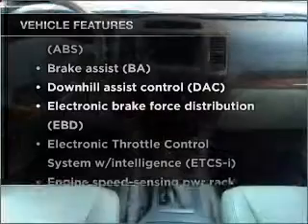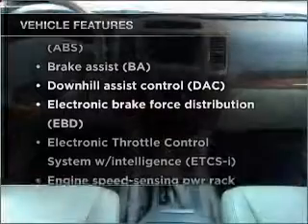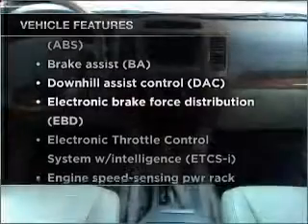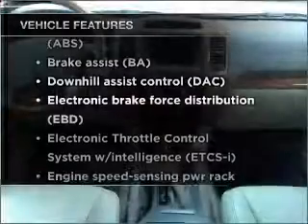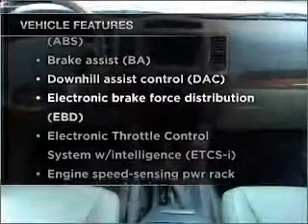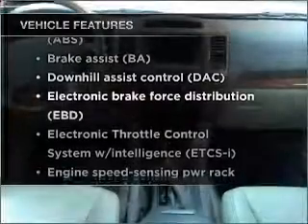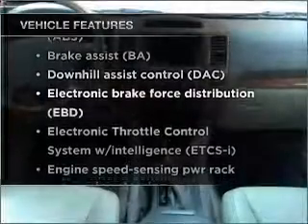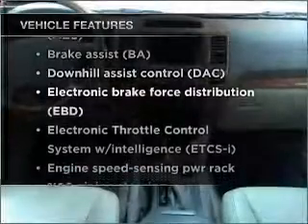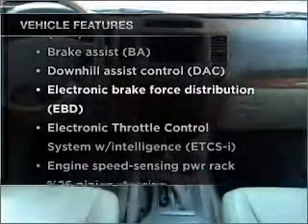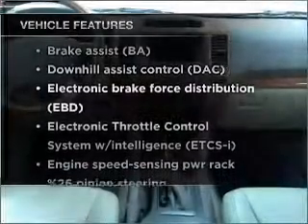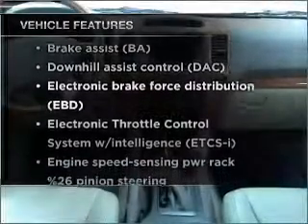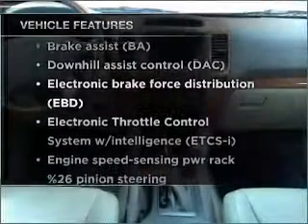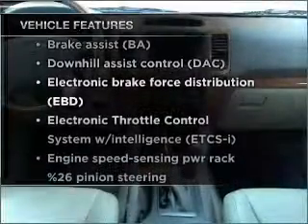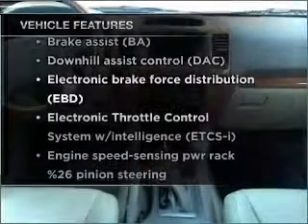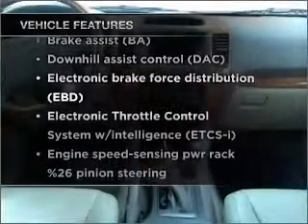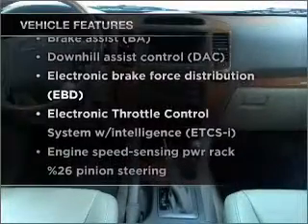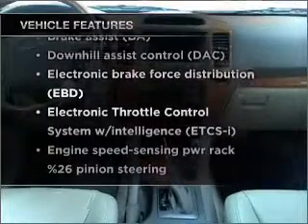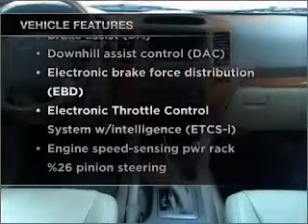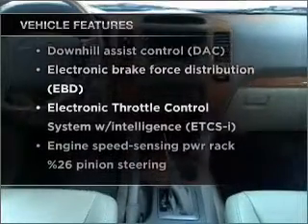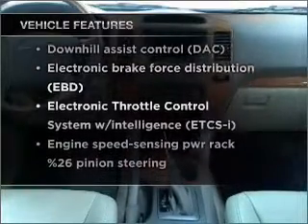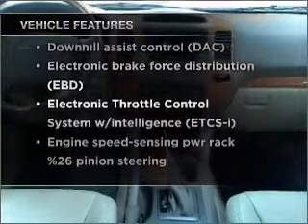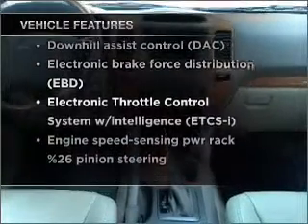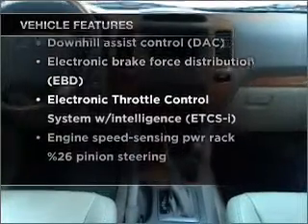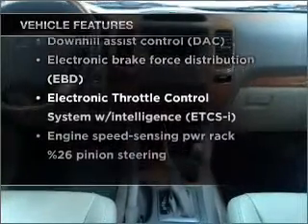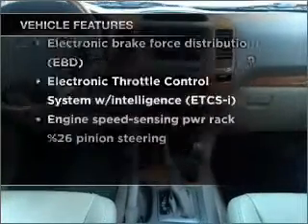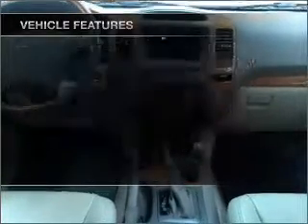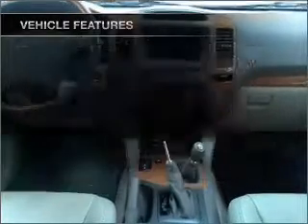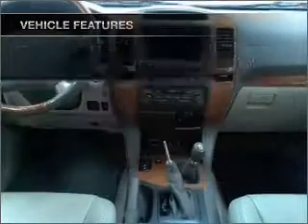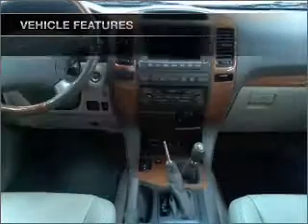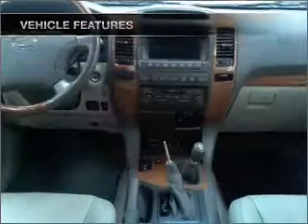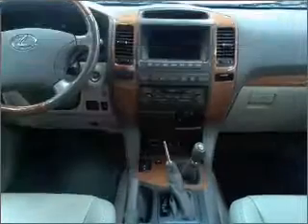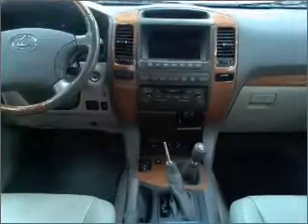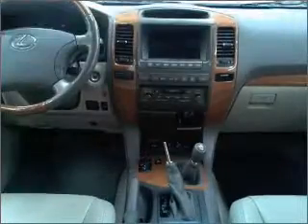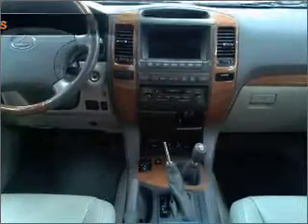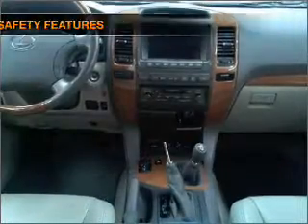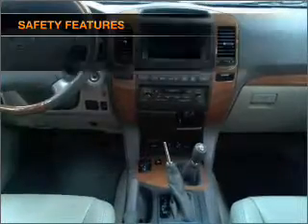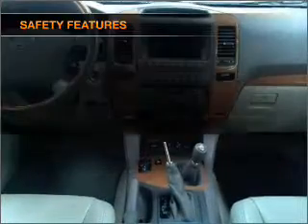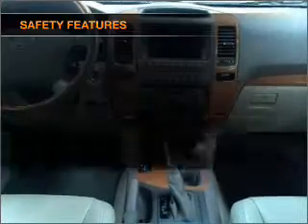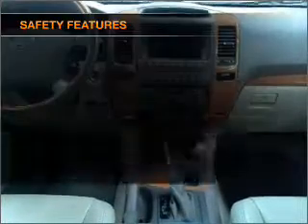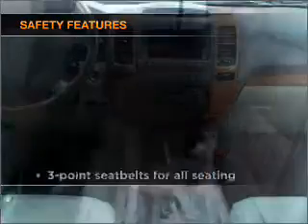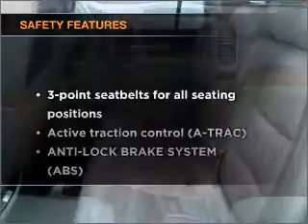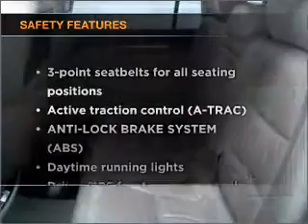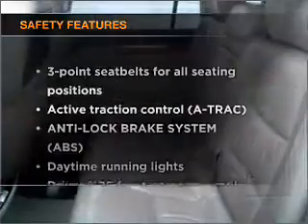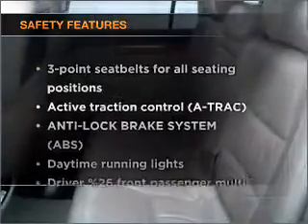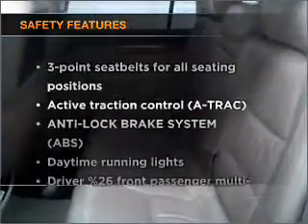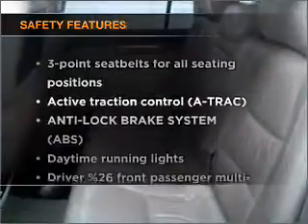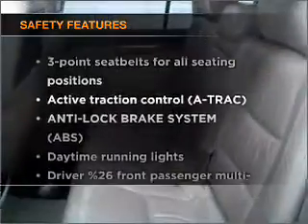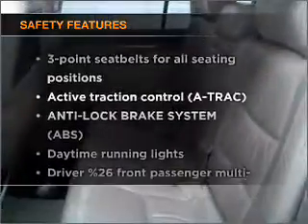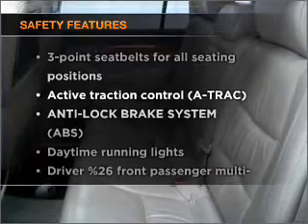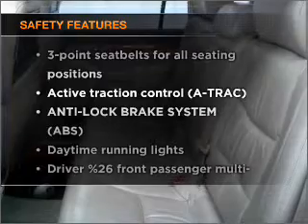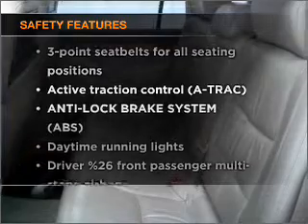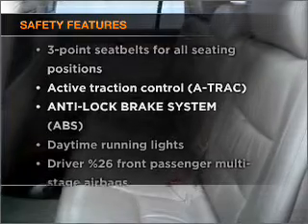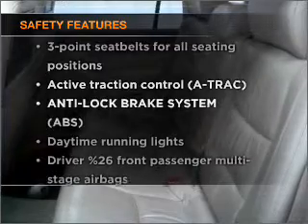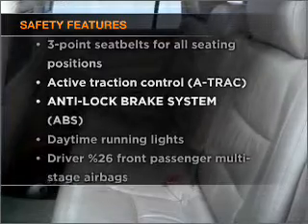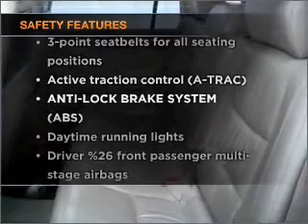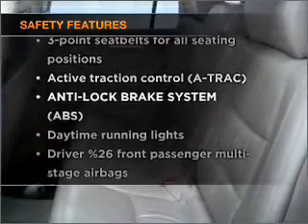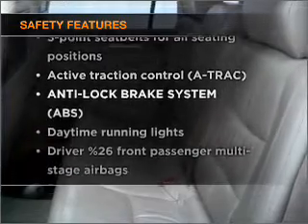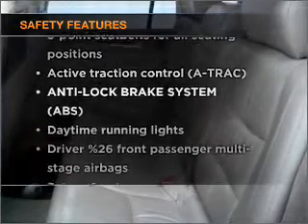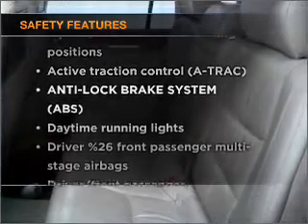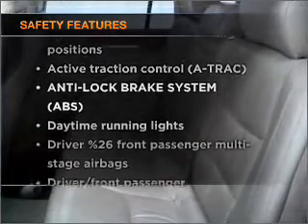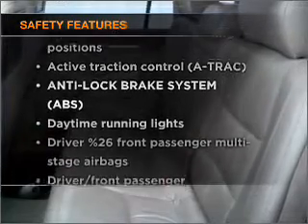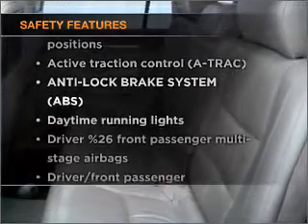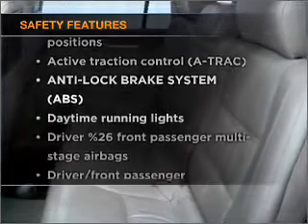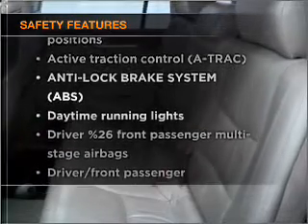They are sure to add to your driving experience in this great ride. It's important to be able to trust the safety components of the vehicle you purchase.